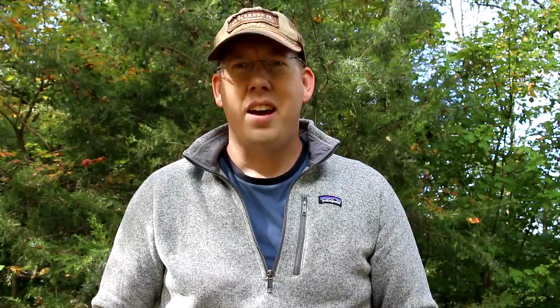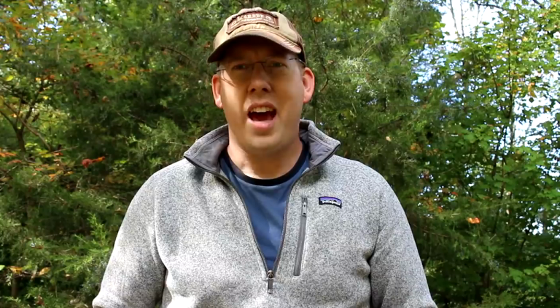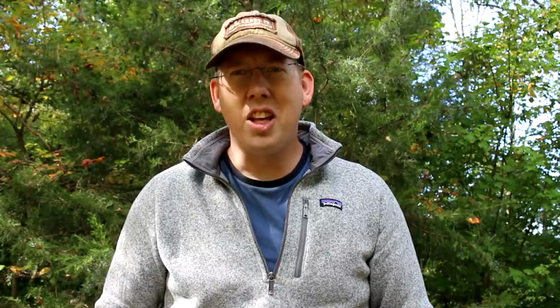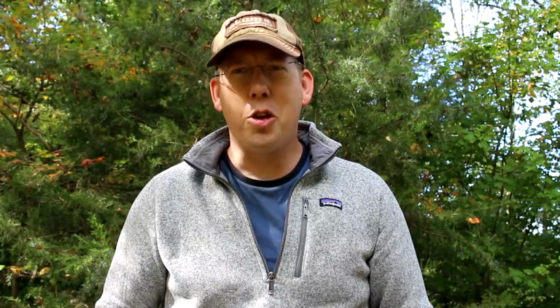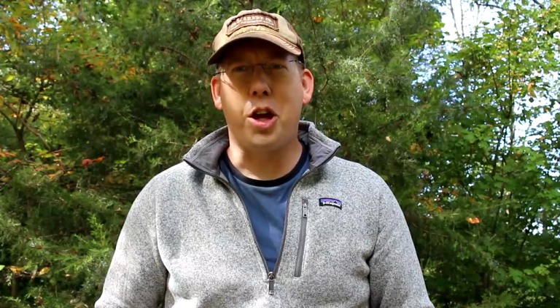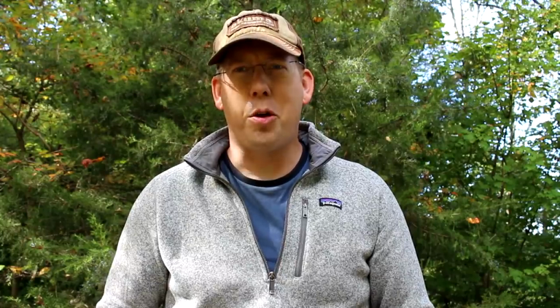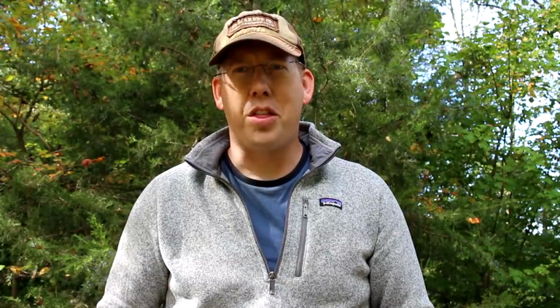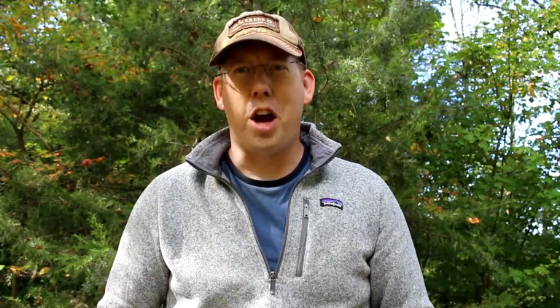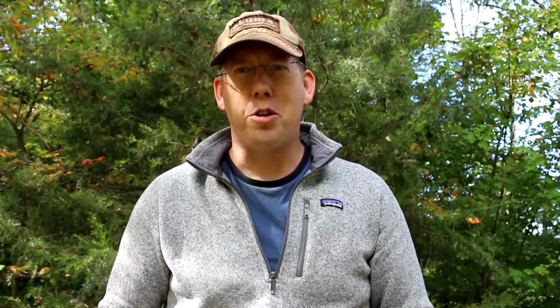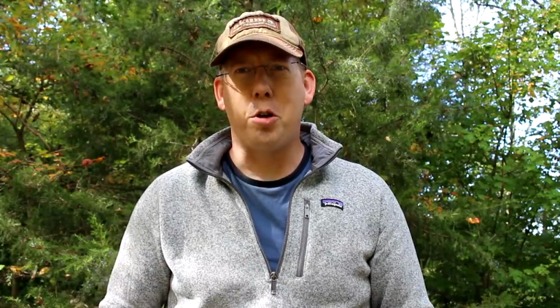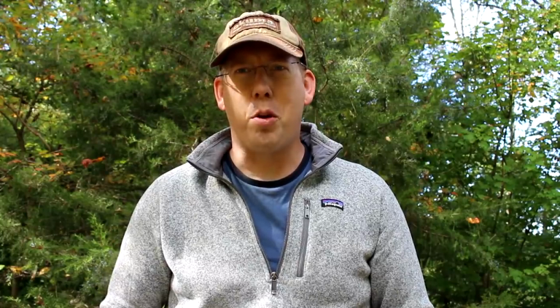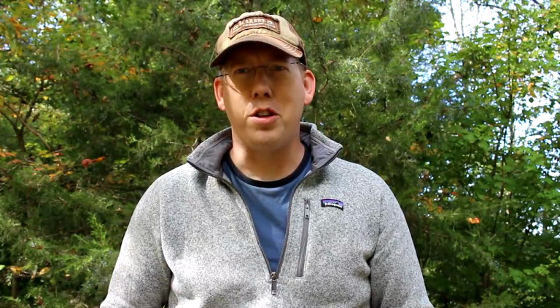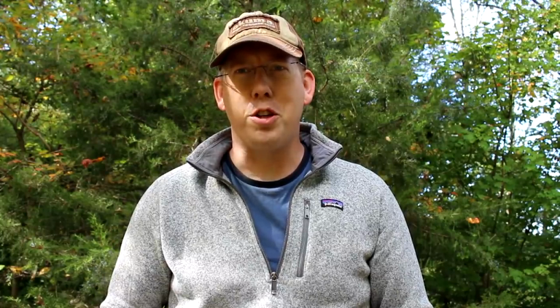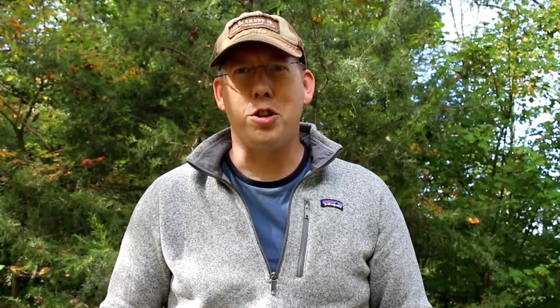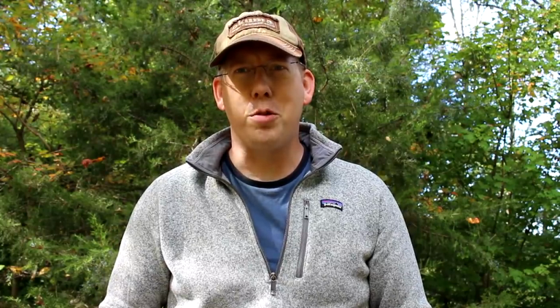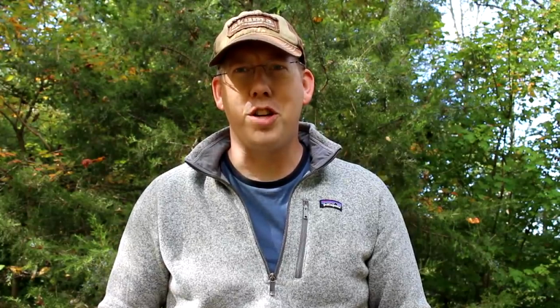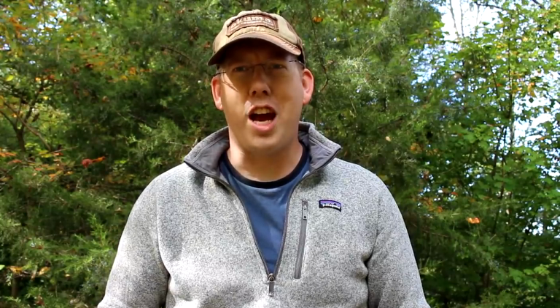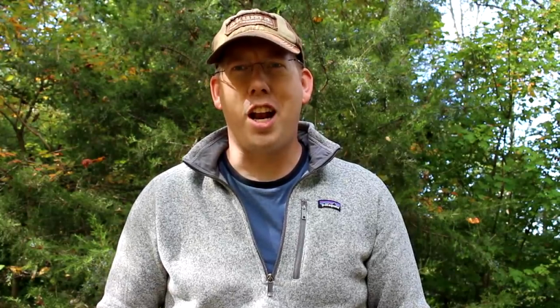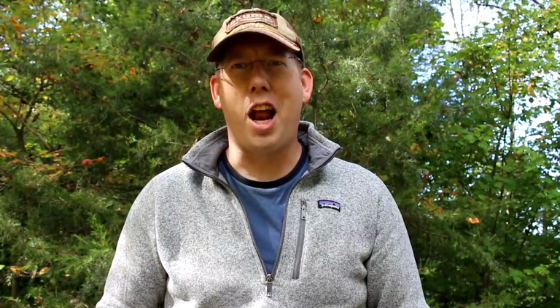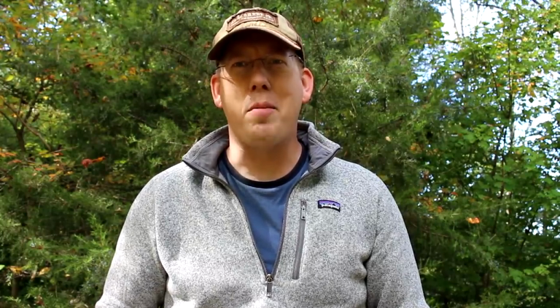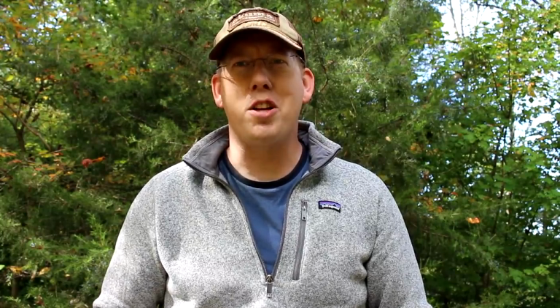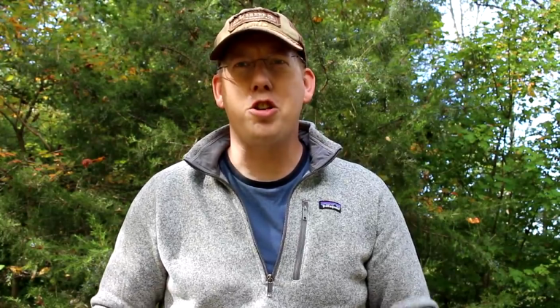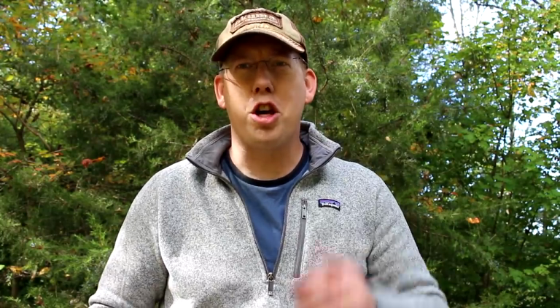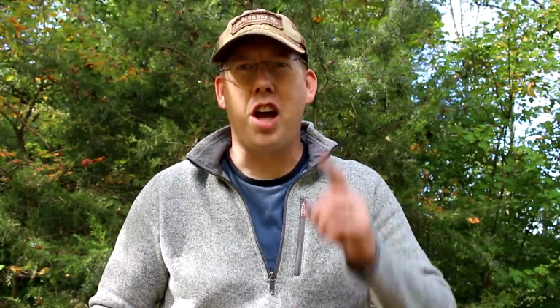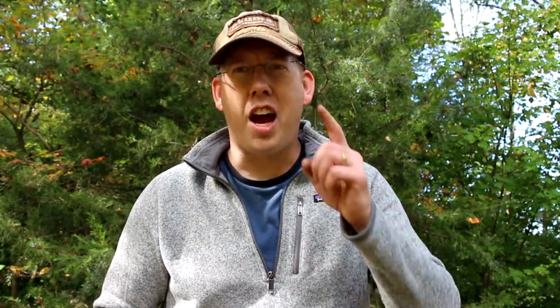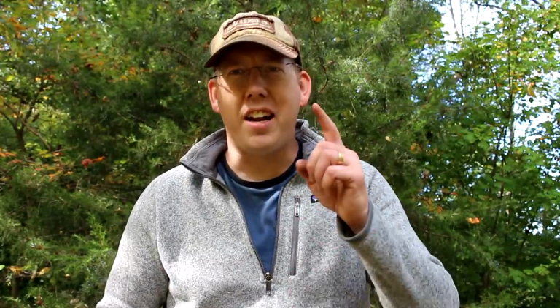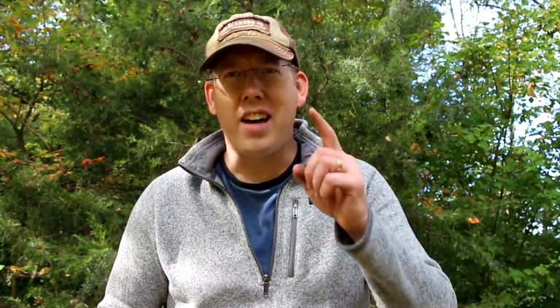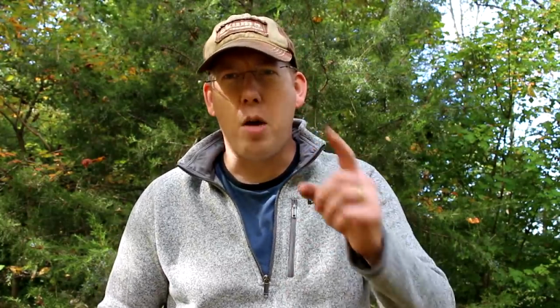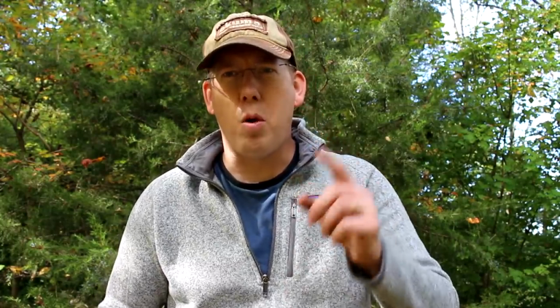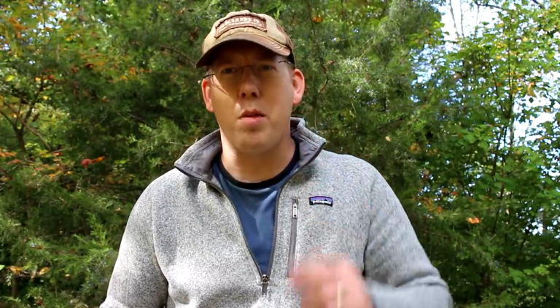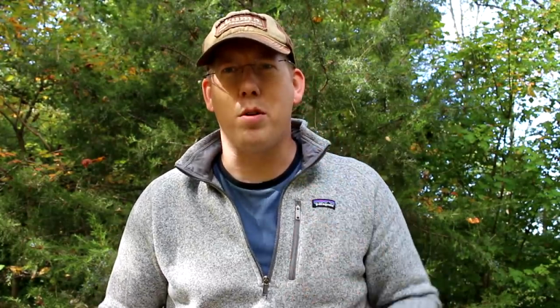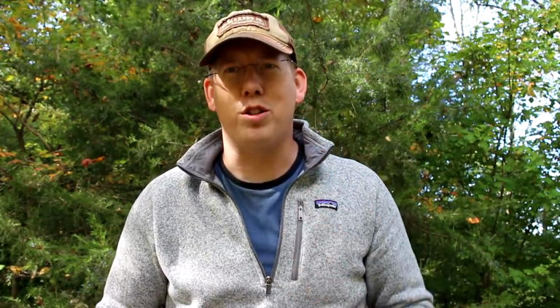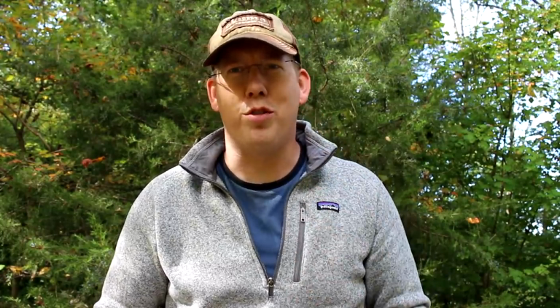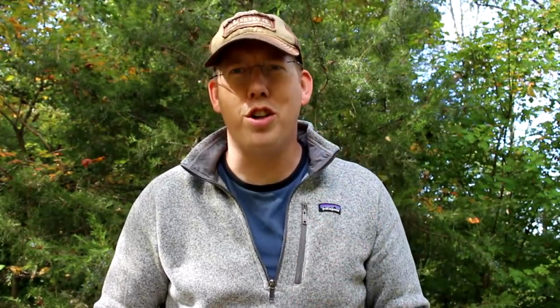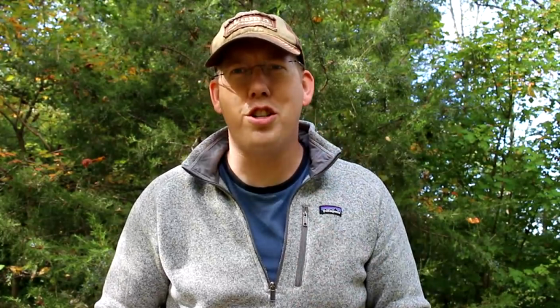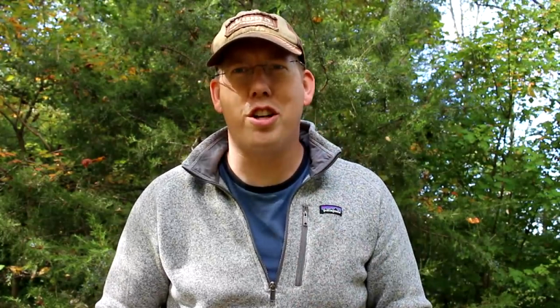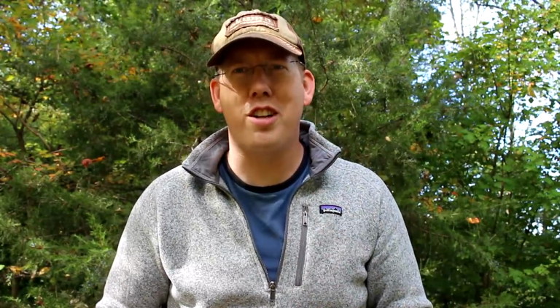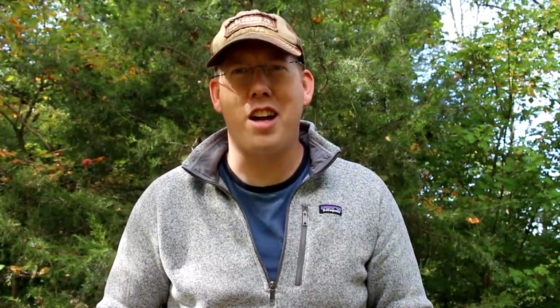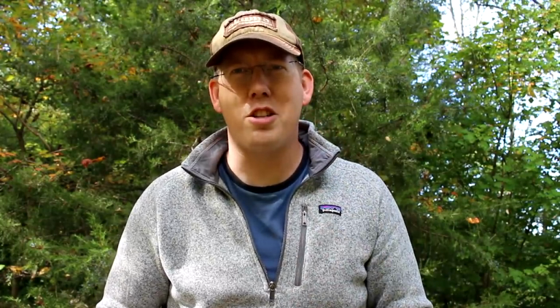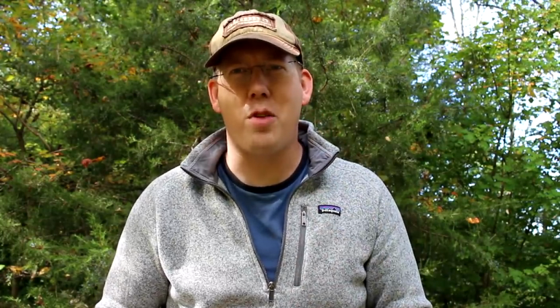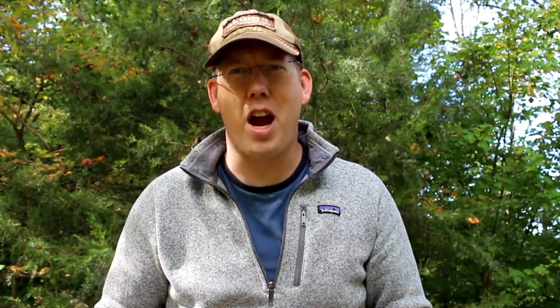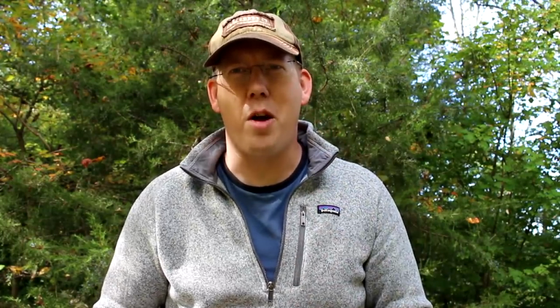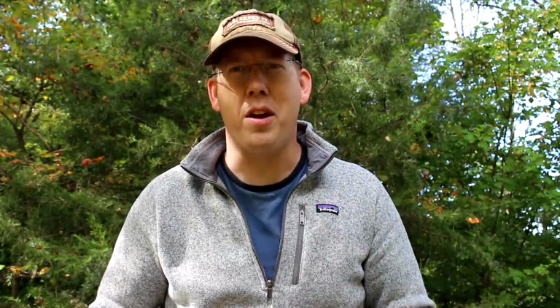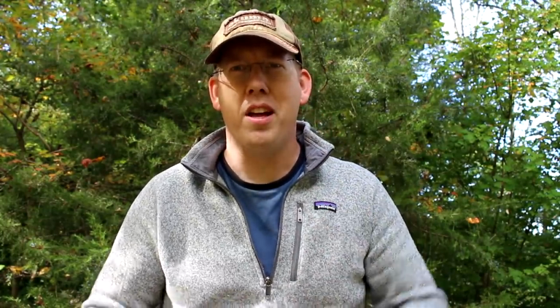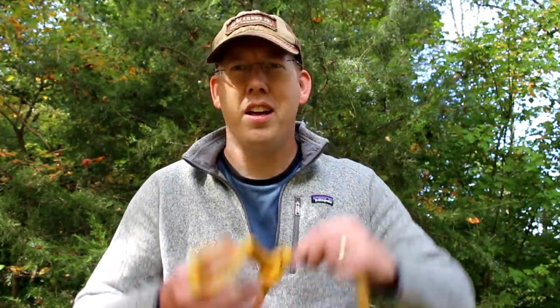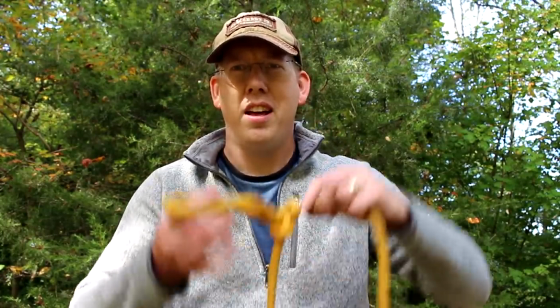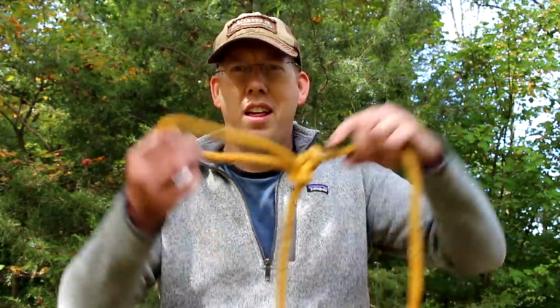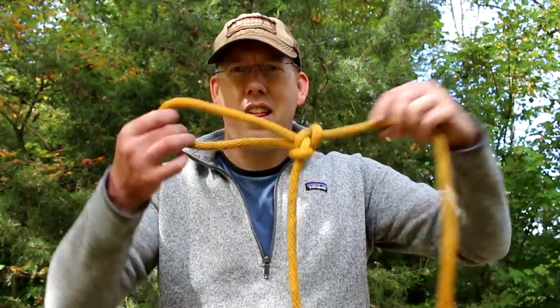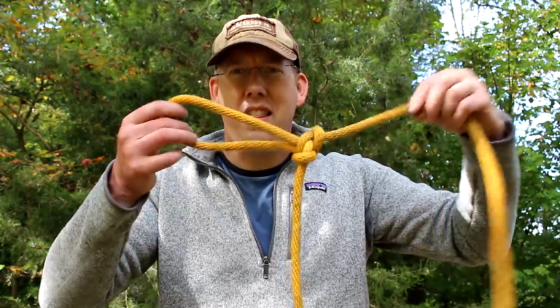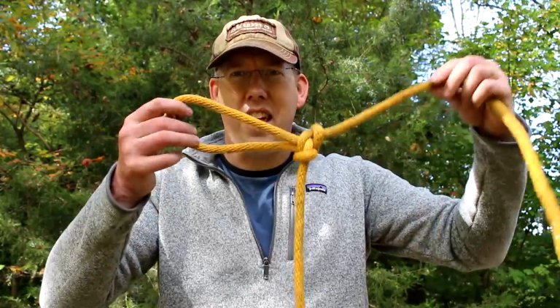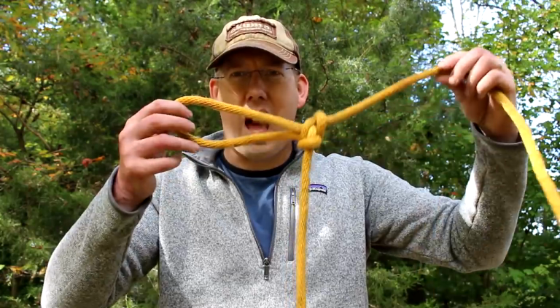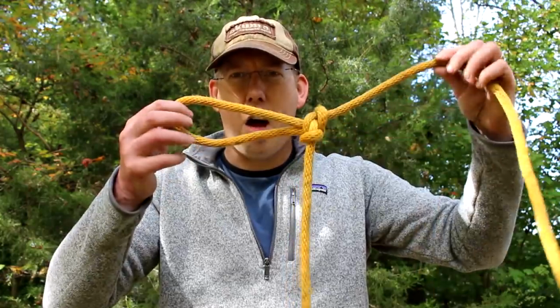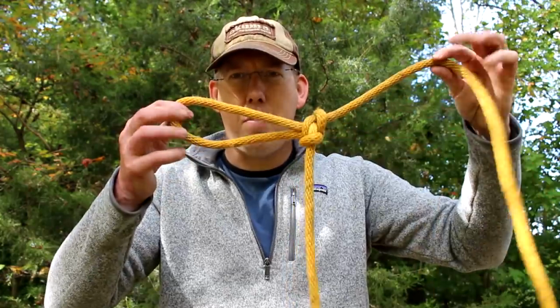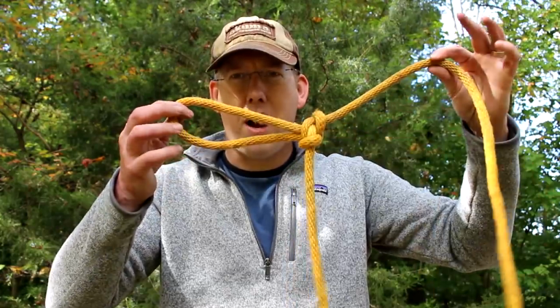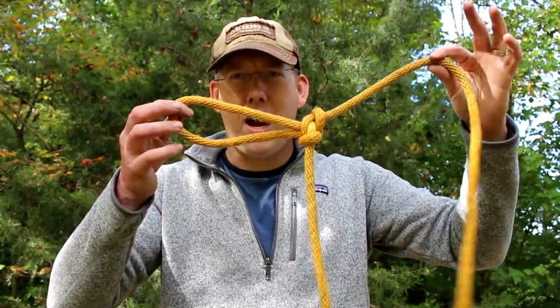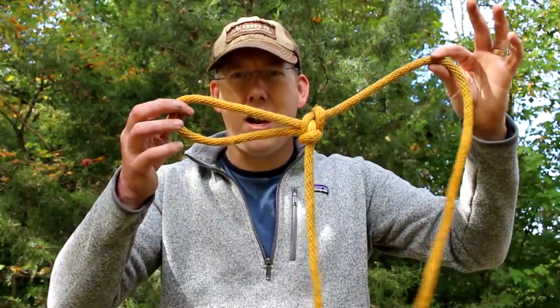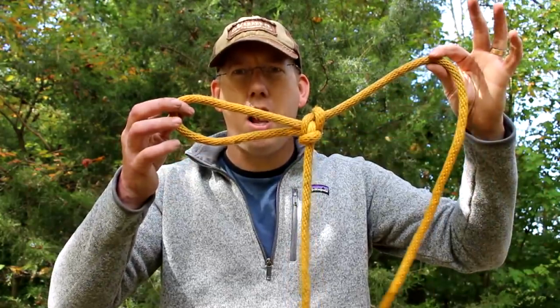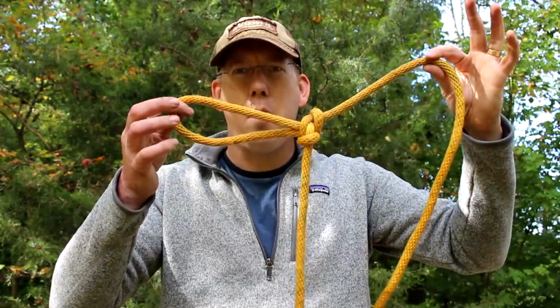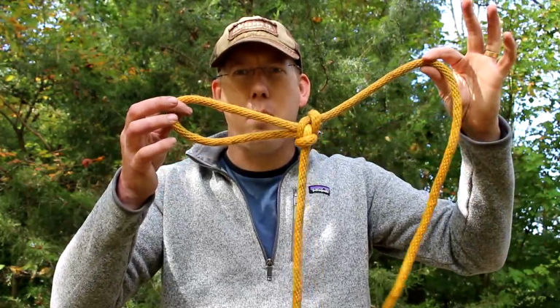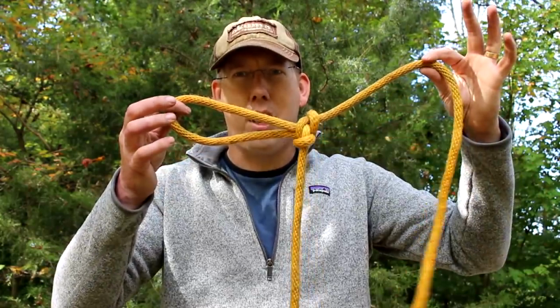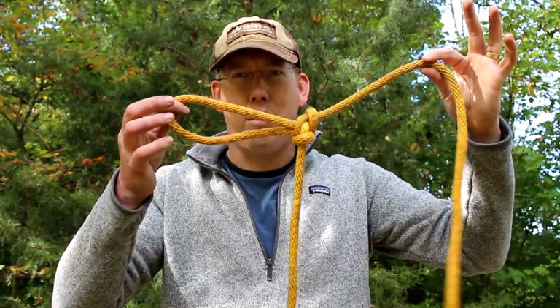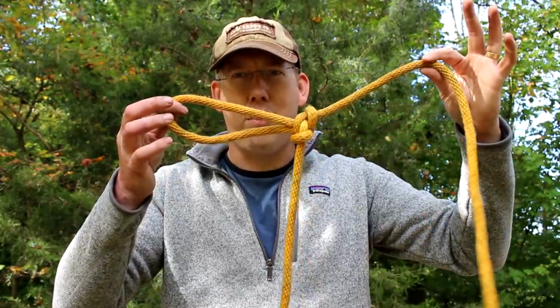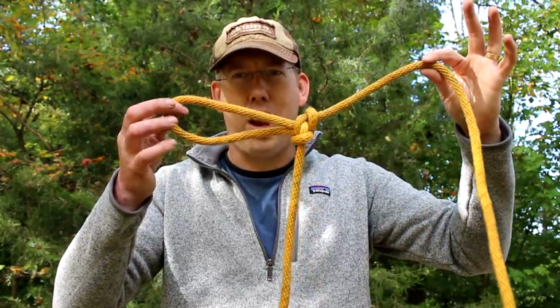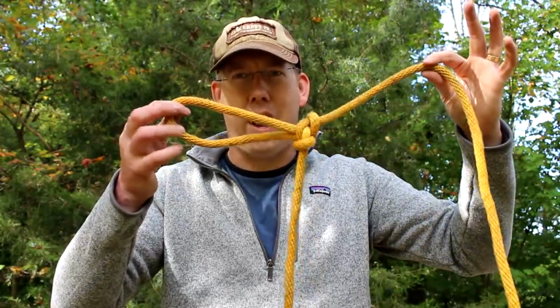Hey, Luke here with the Outdoor Boys YouTube channel, and I'm going to show you how to tie one of the most versatile knots around — the Alpine Butterfly.